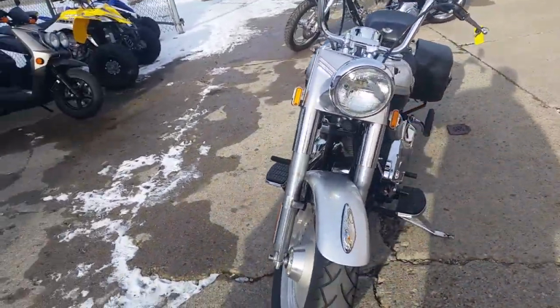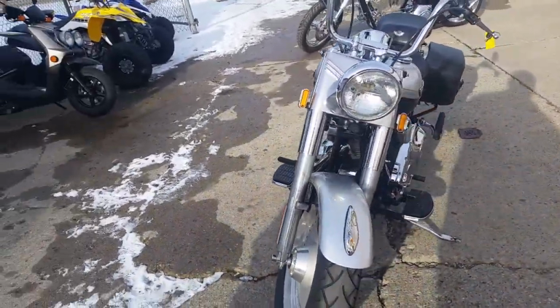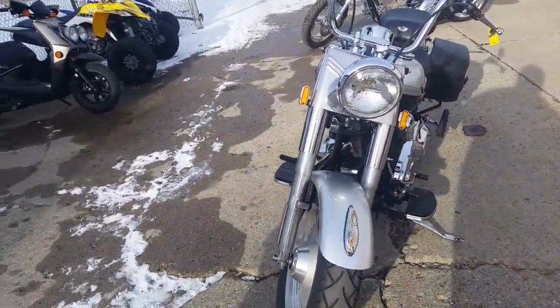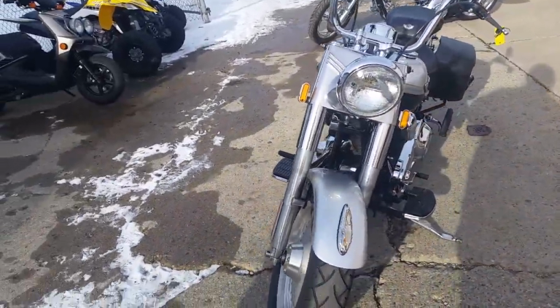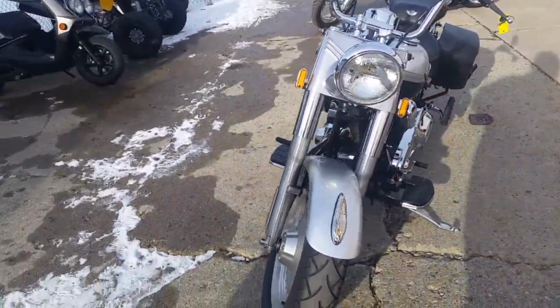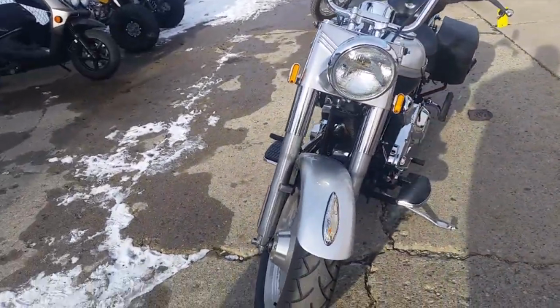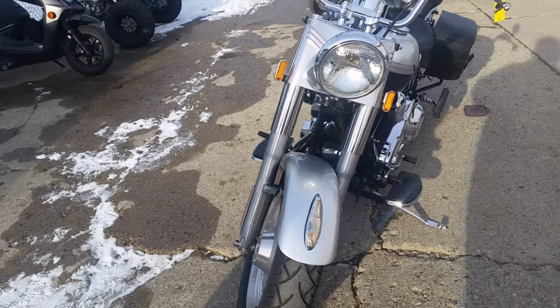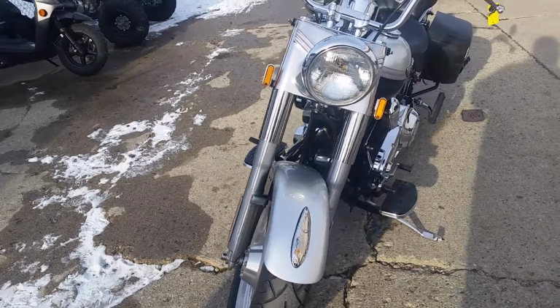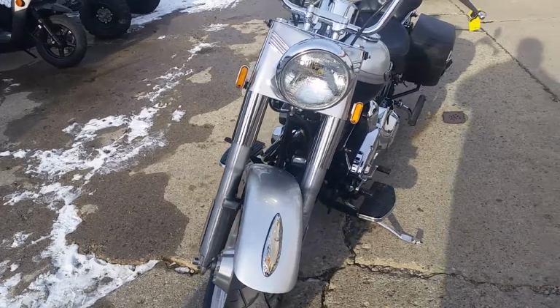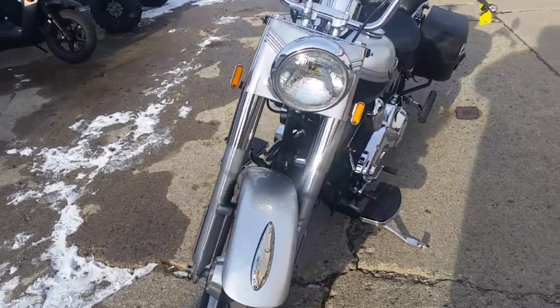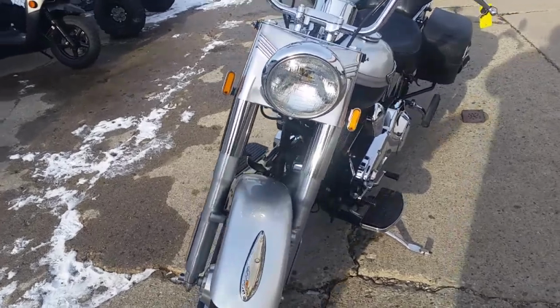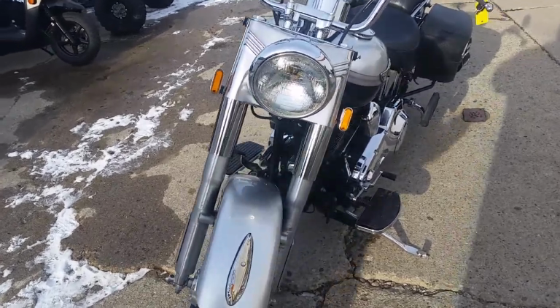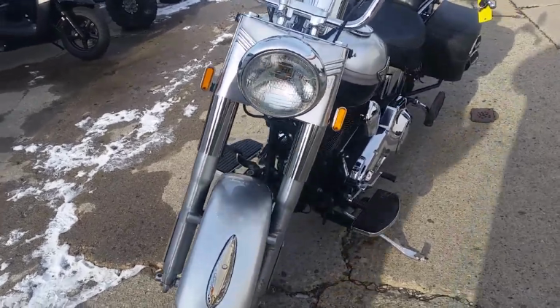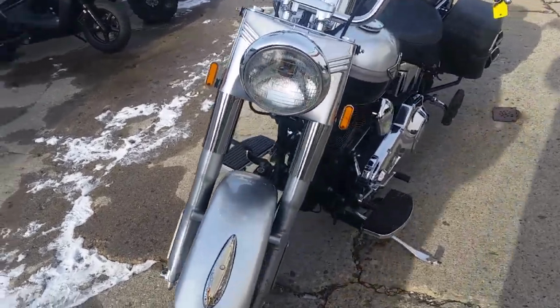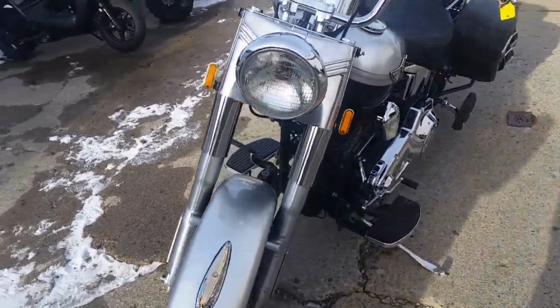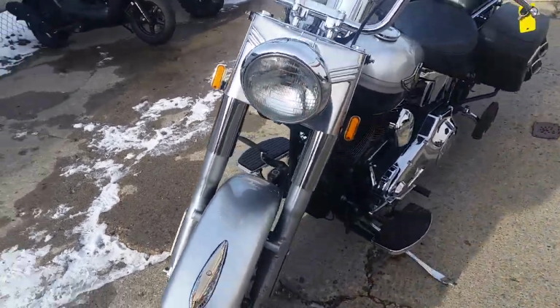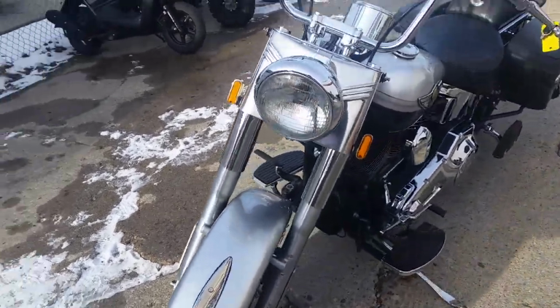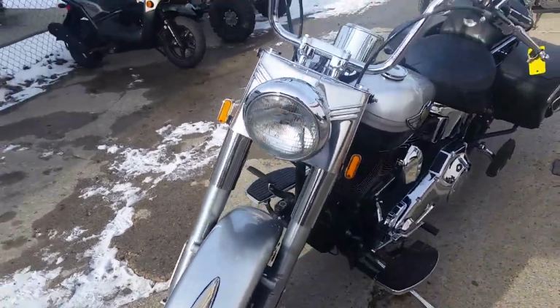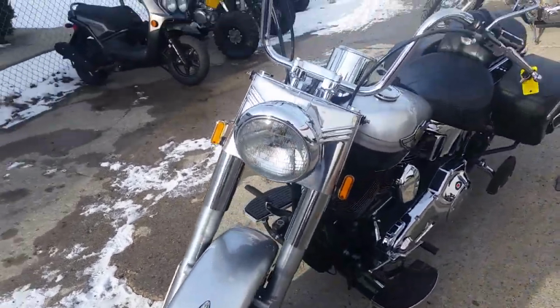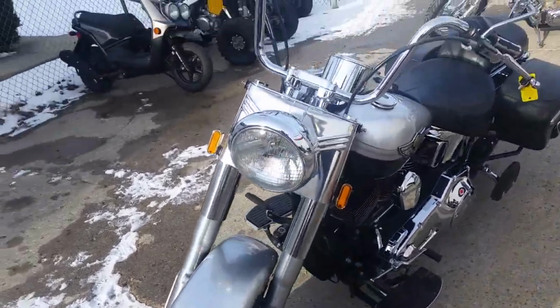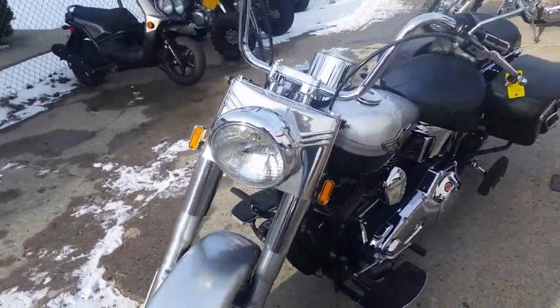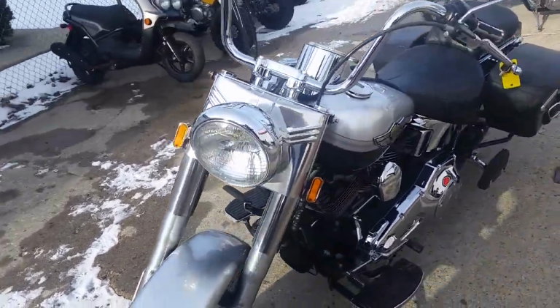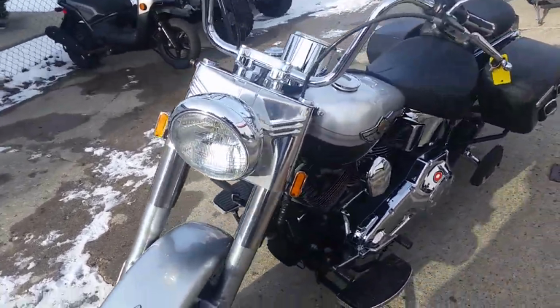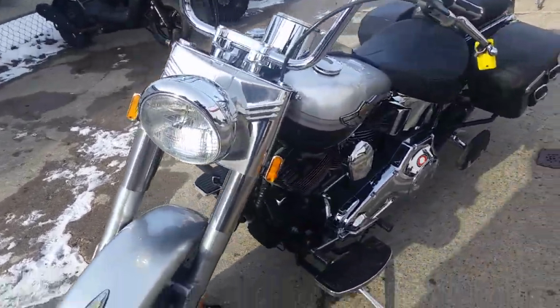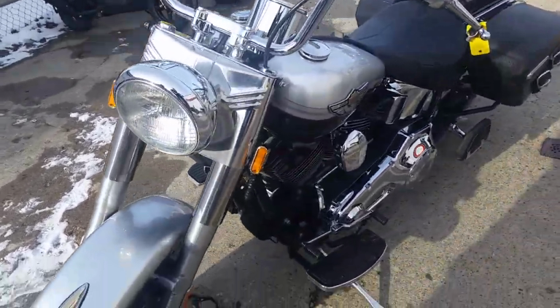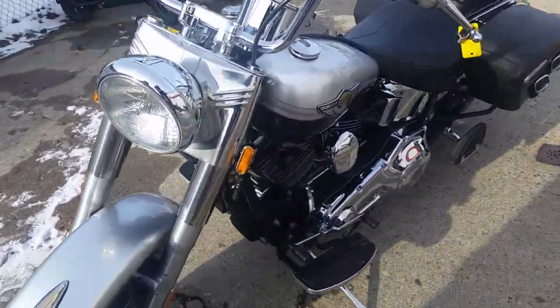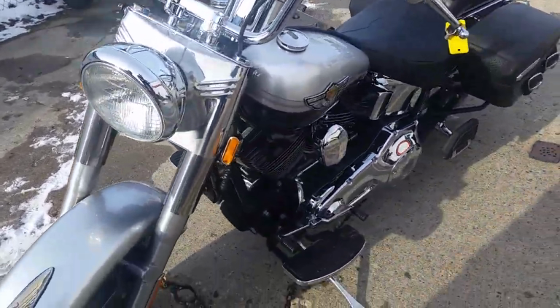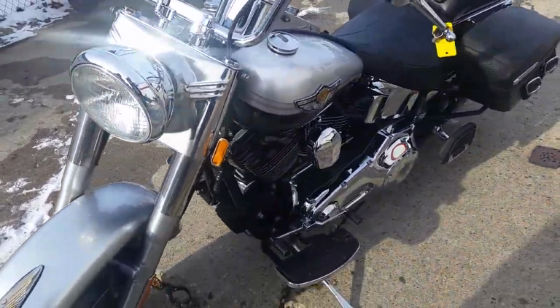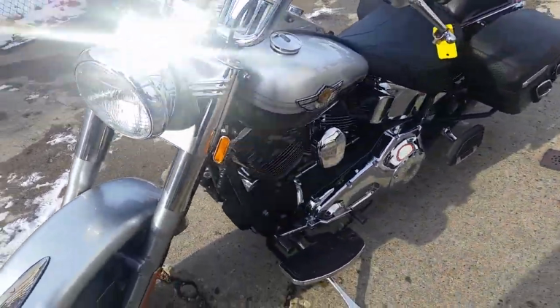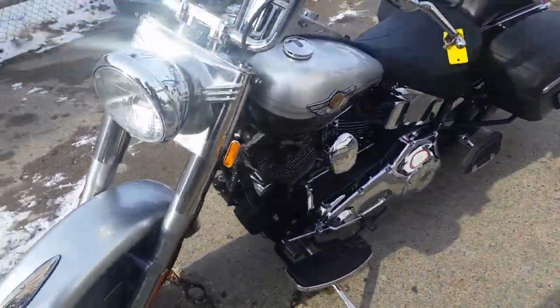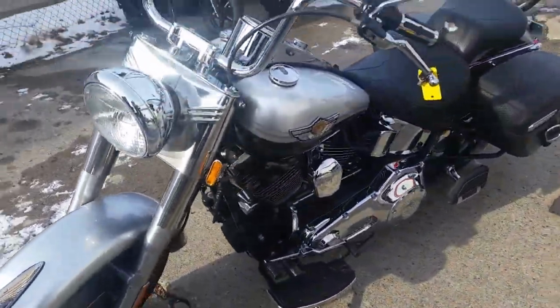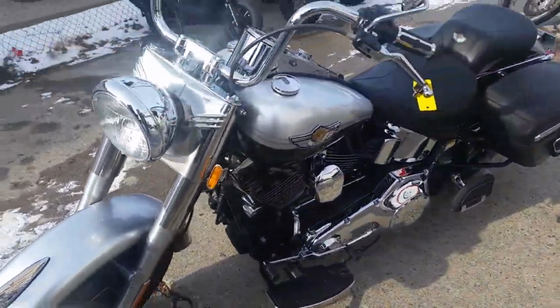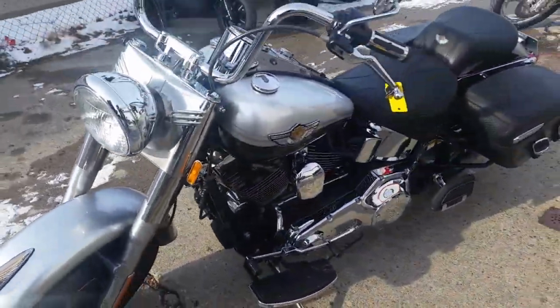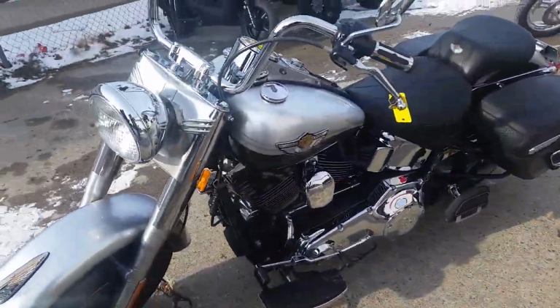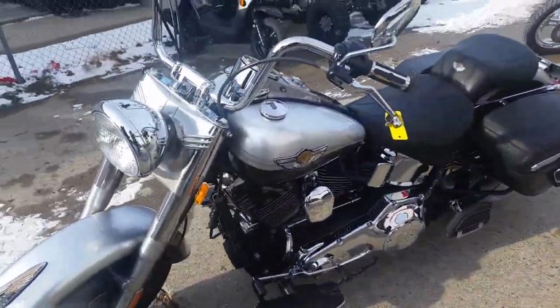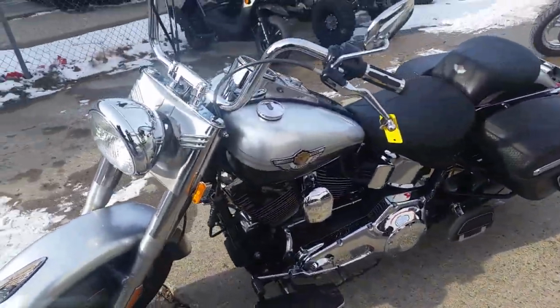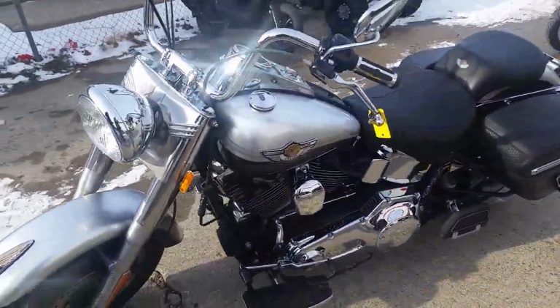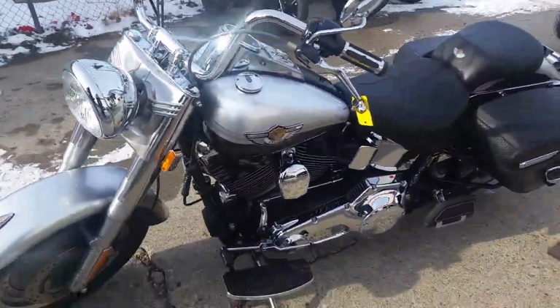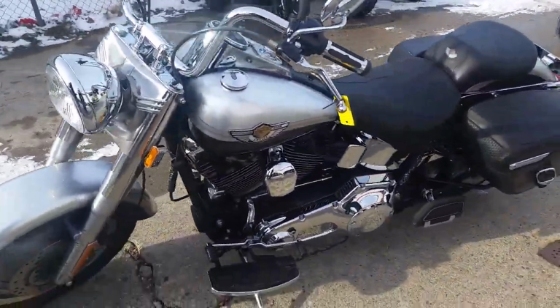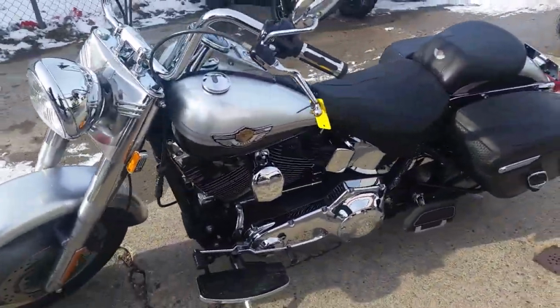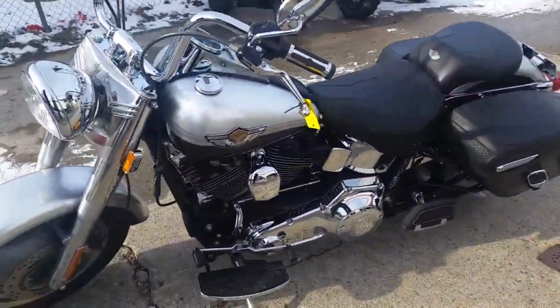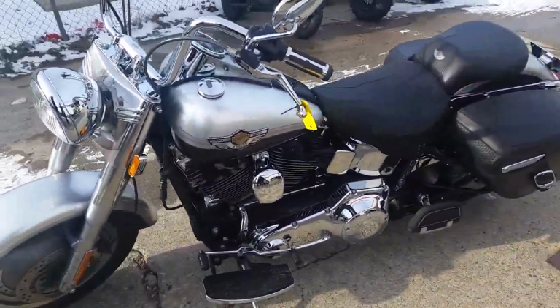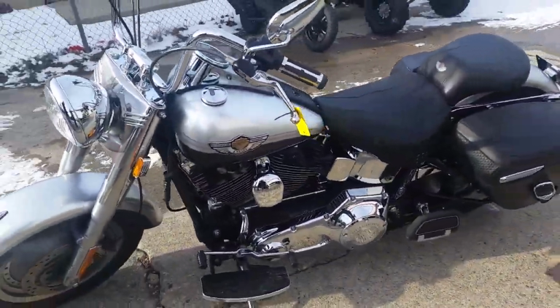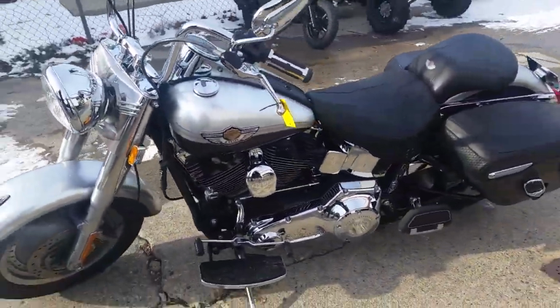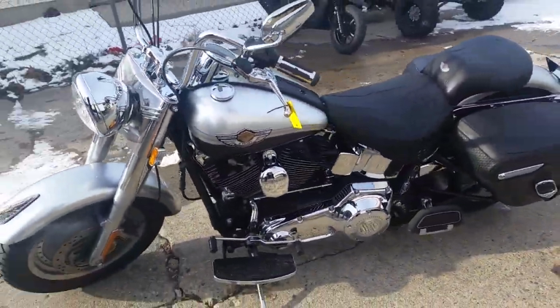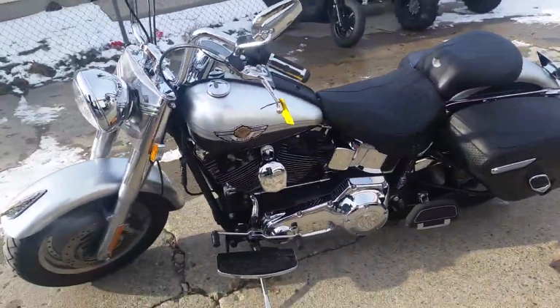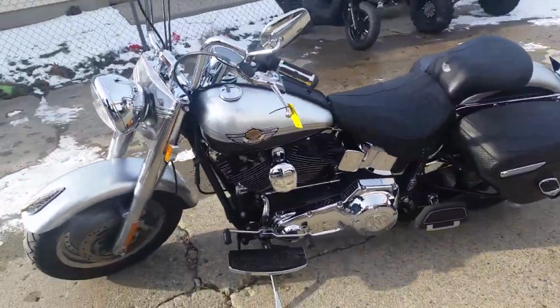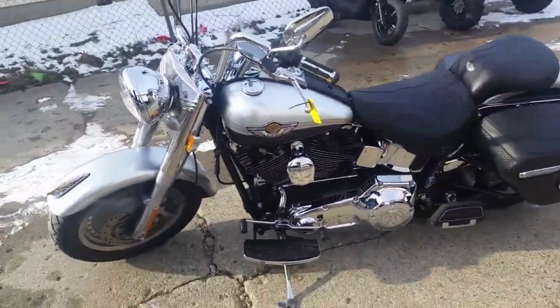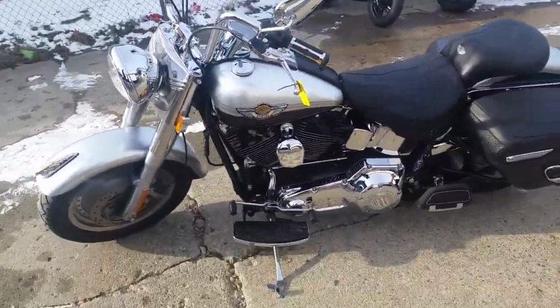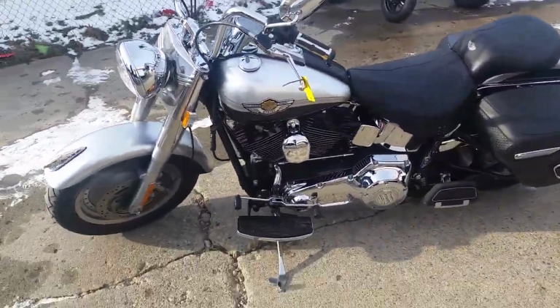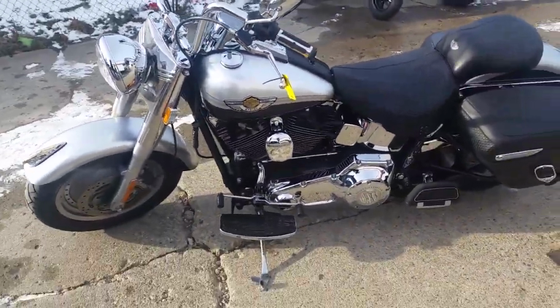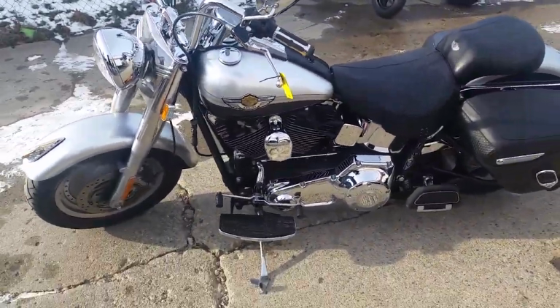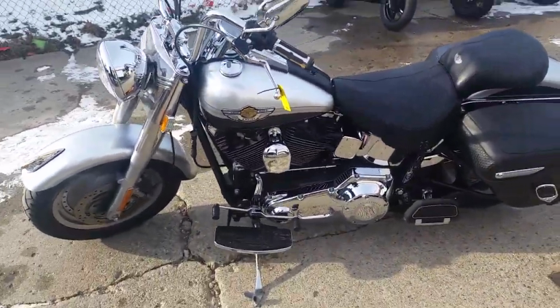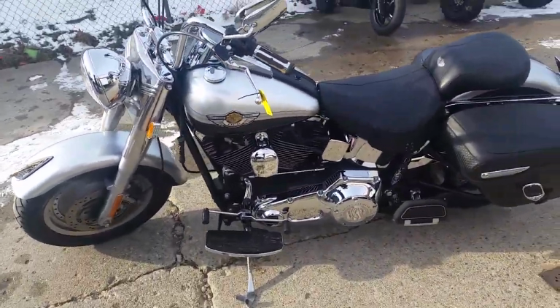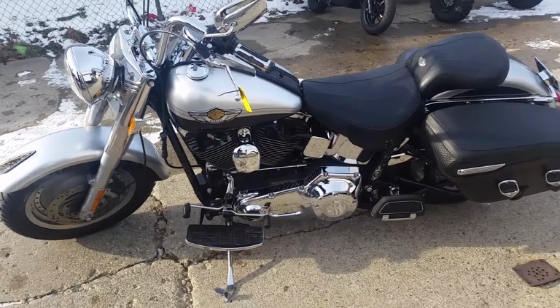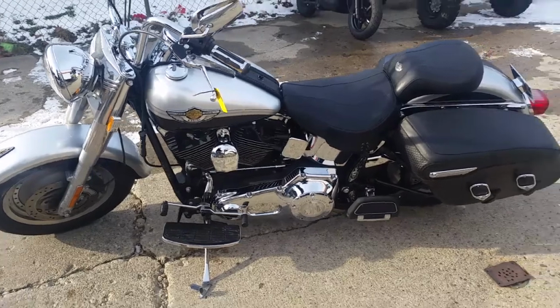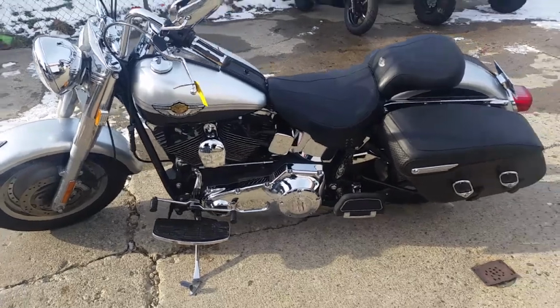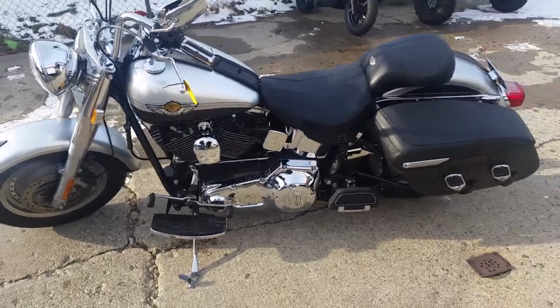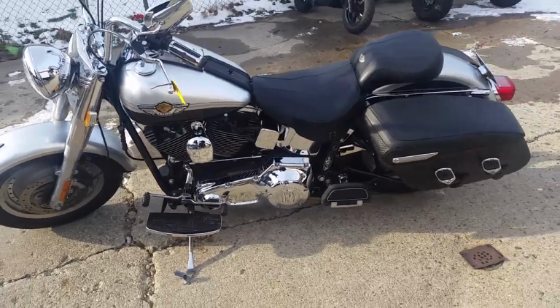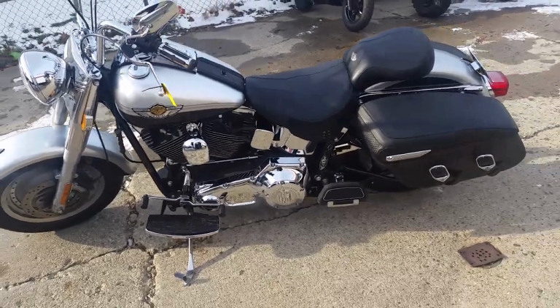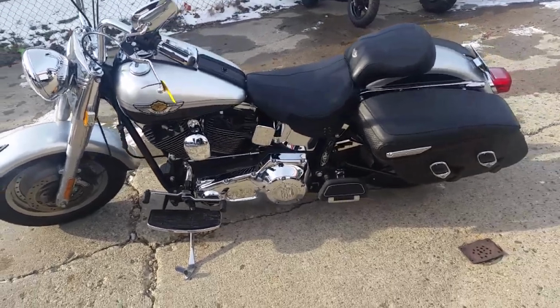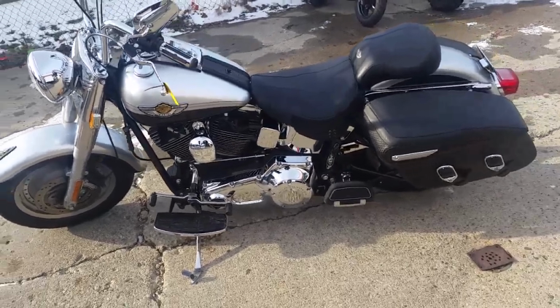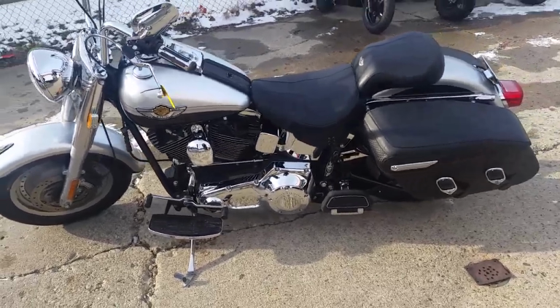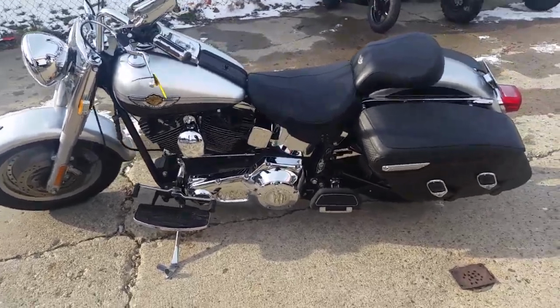It's a 2003 Harley Davidson Fatboy 100th Anniversary Edition. We got this thing priced at $7,990. It's not going to be around long.